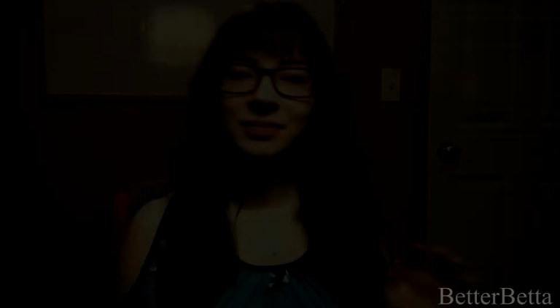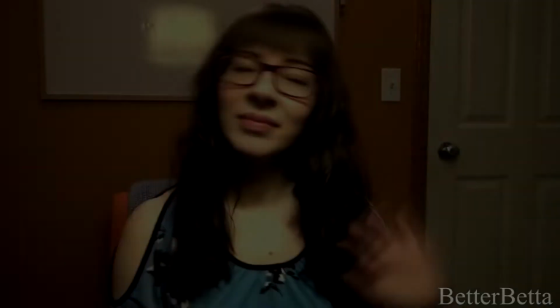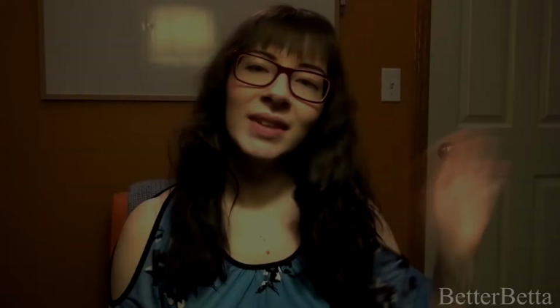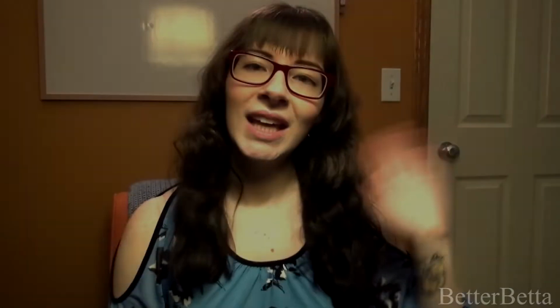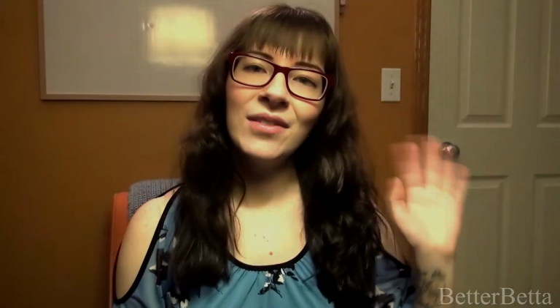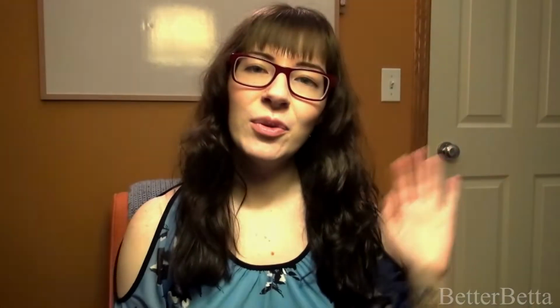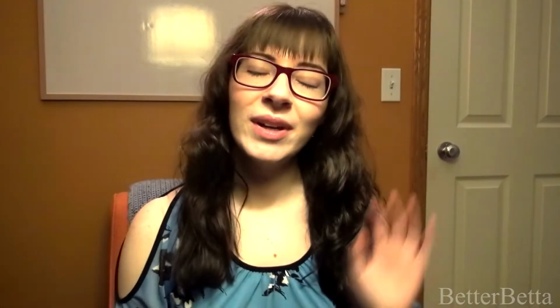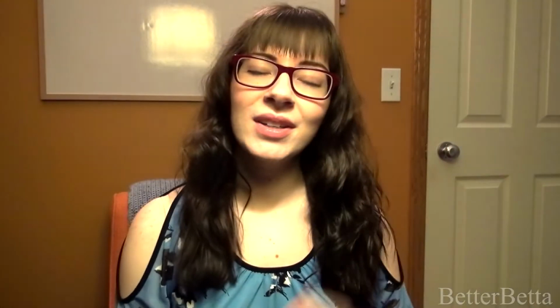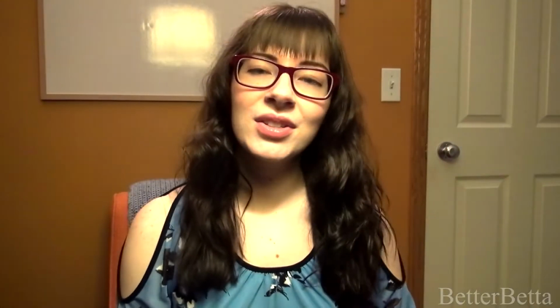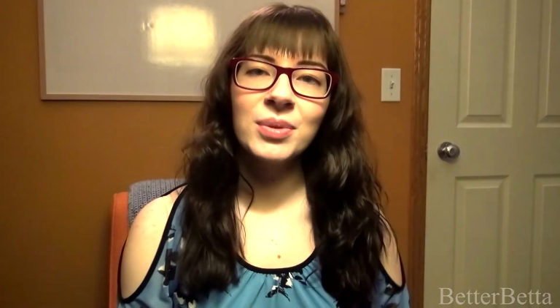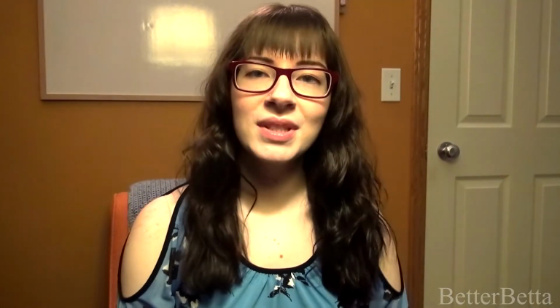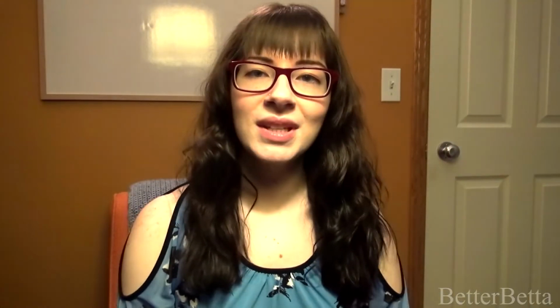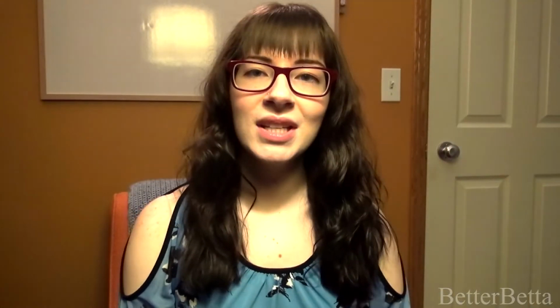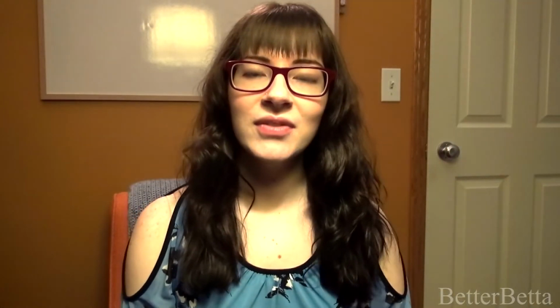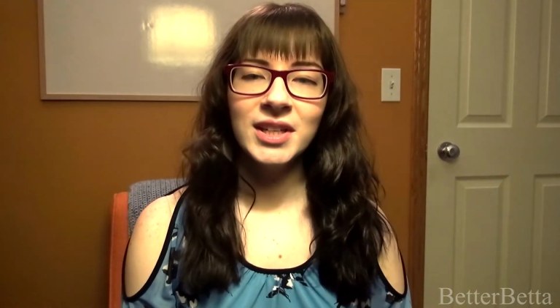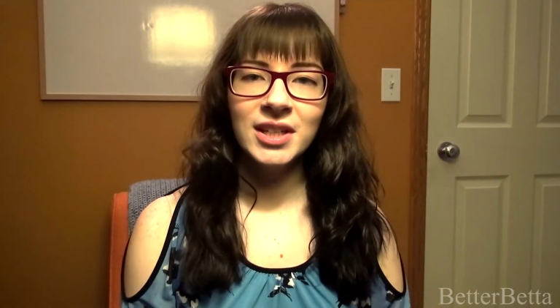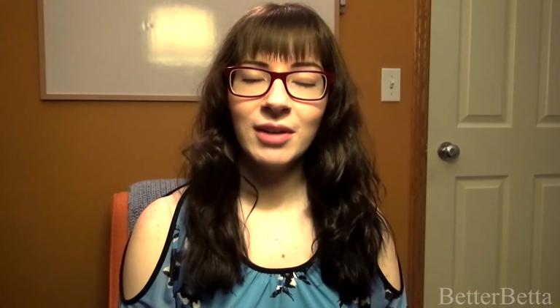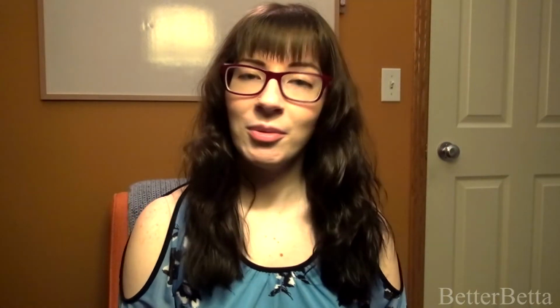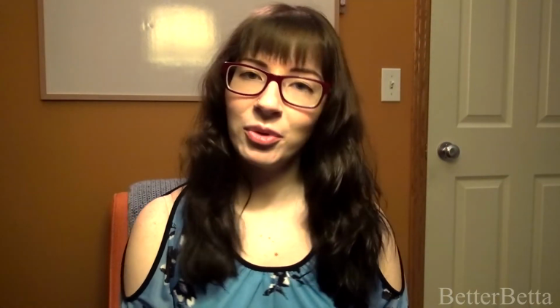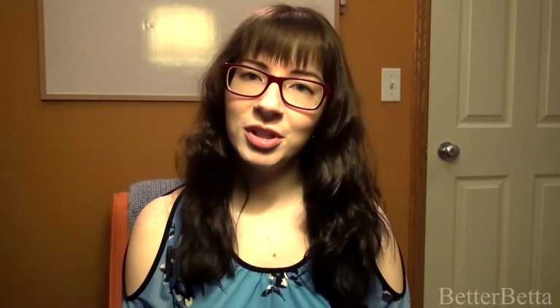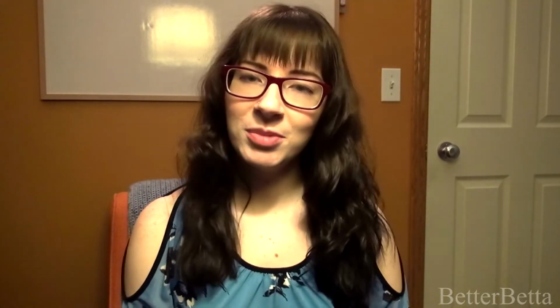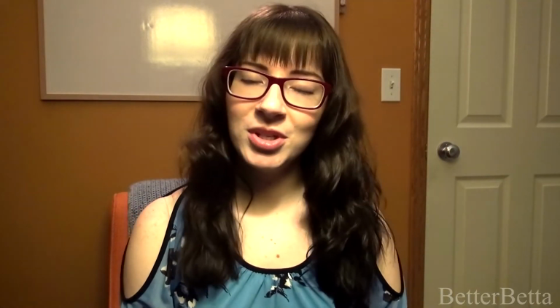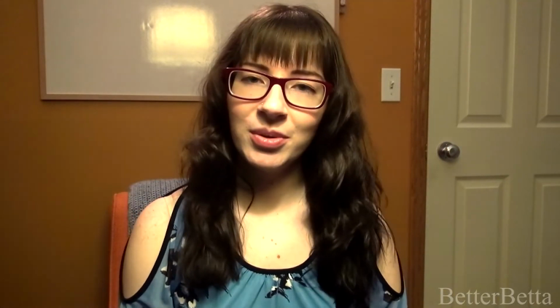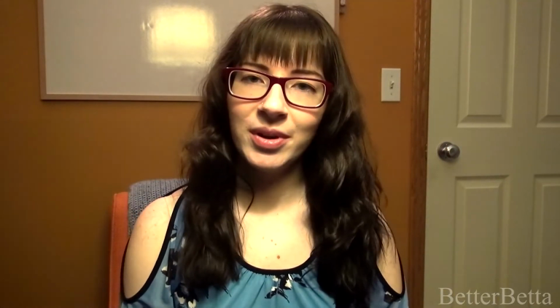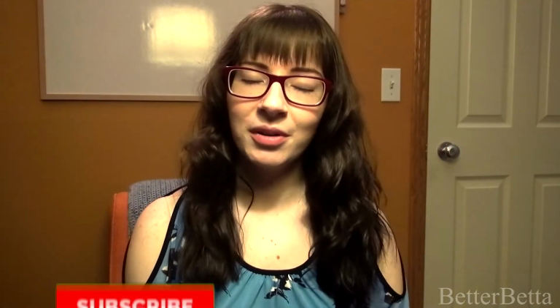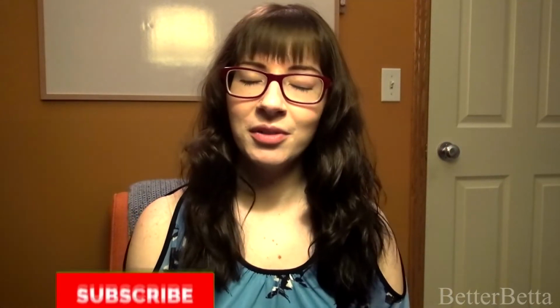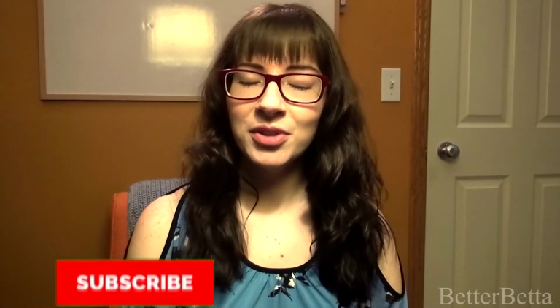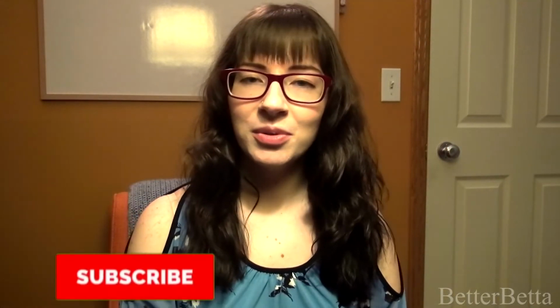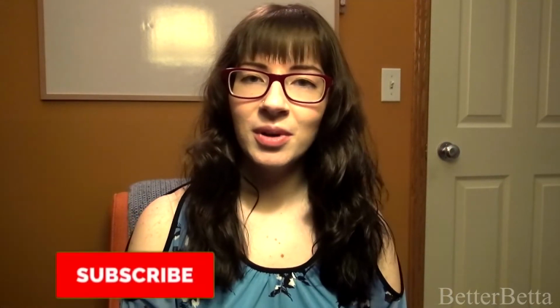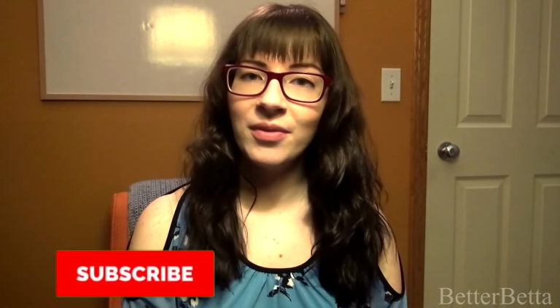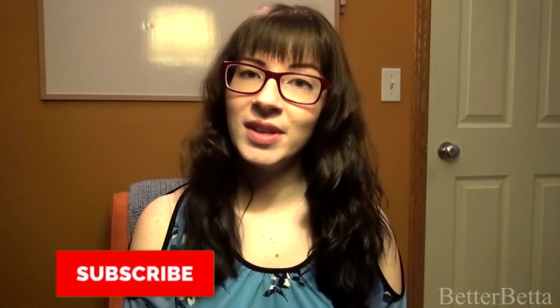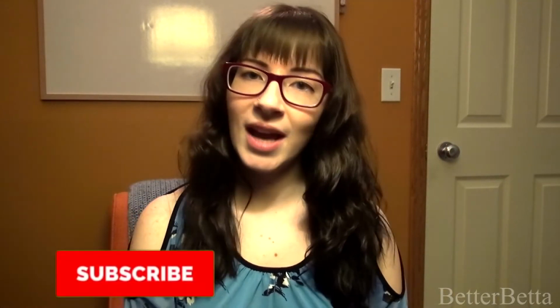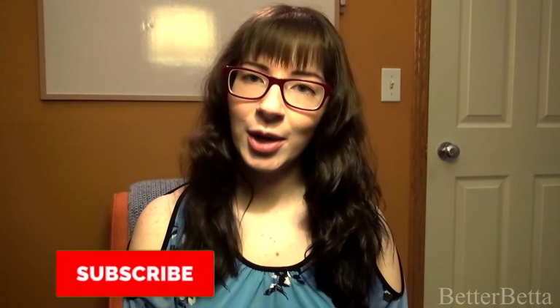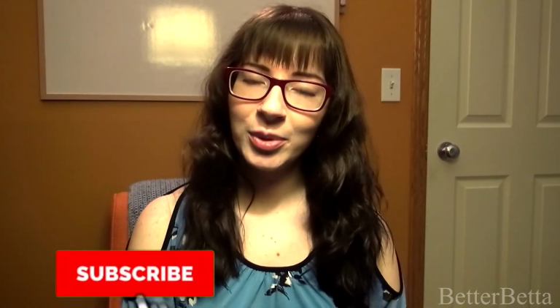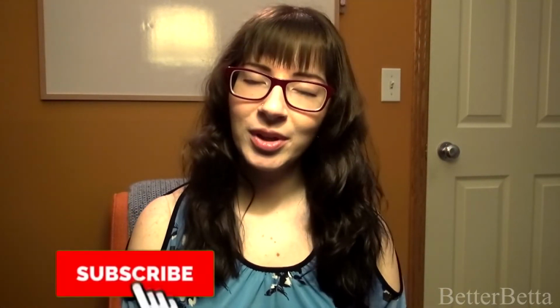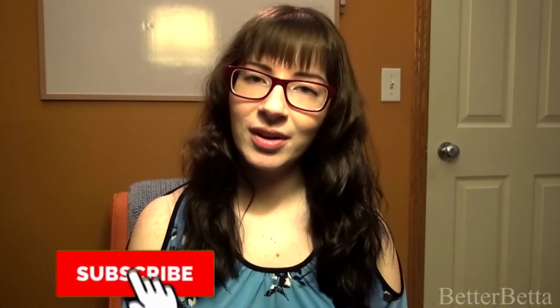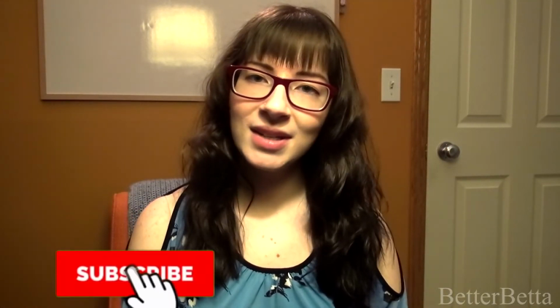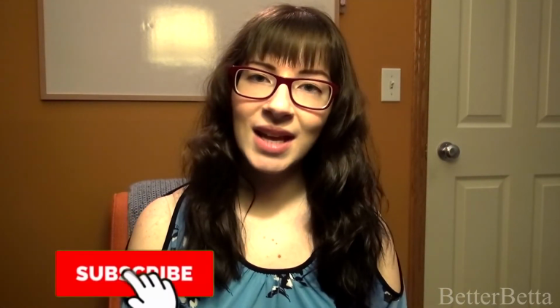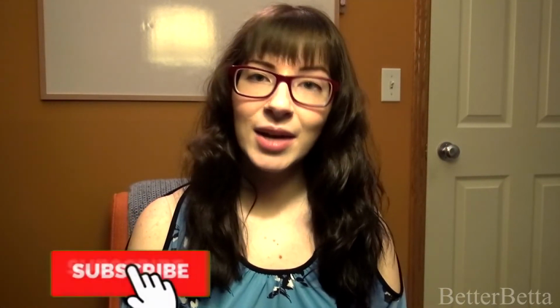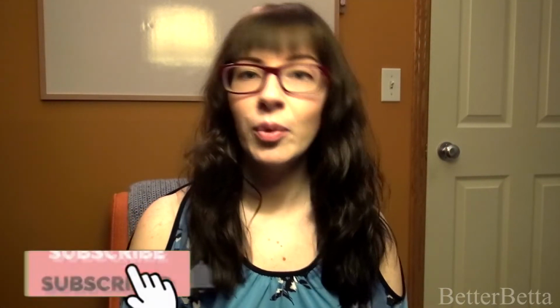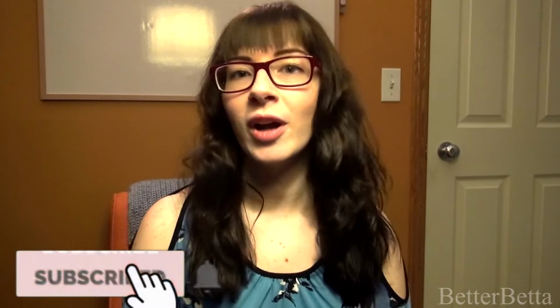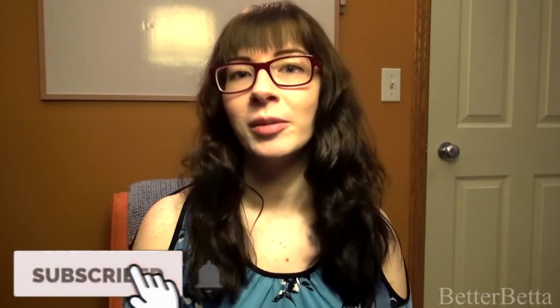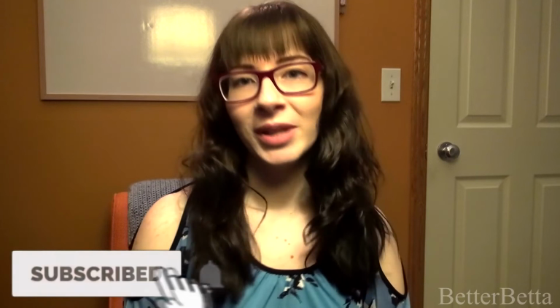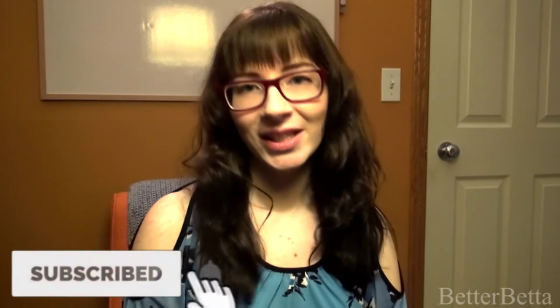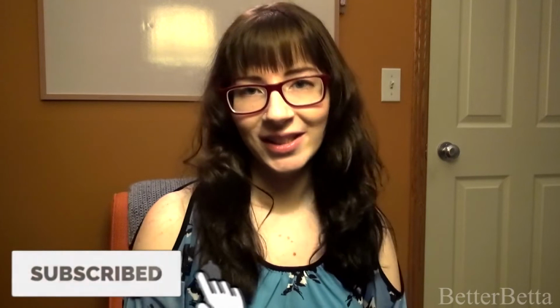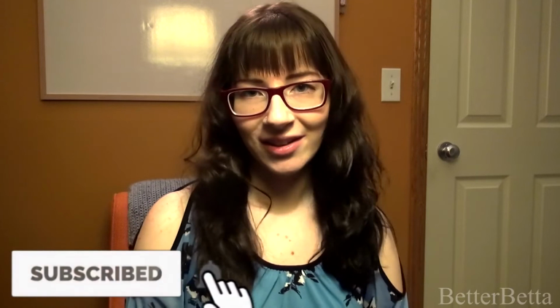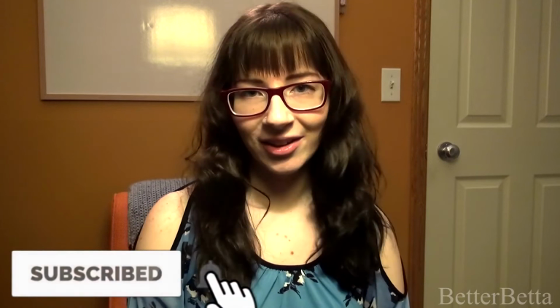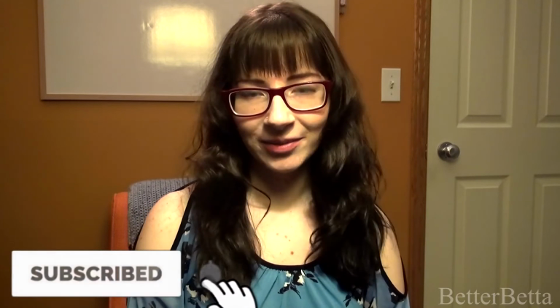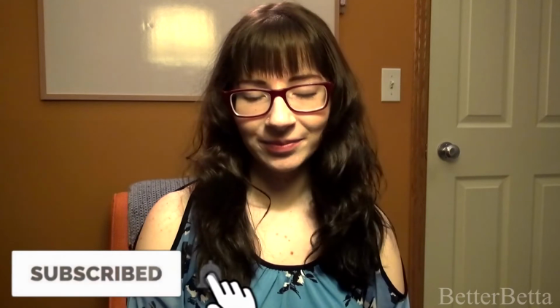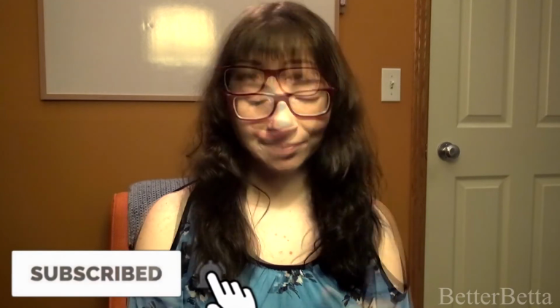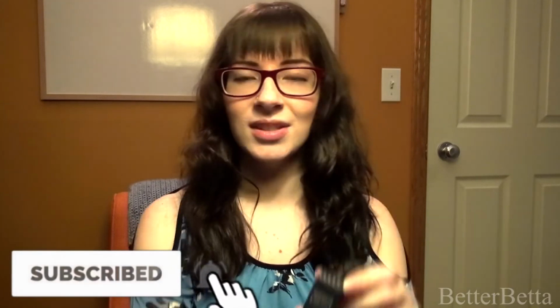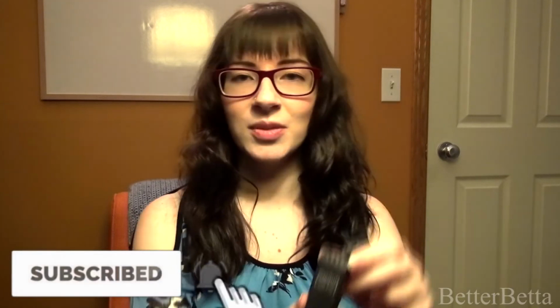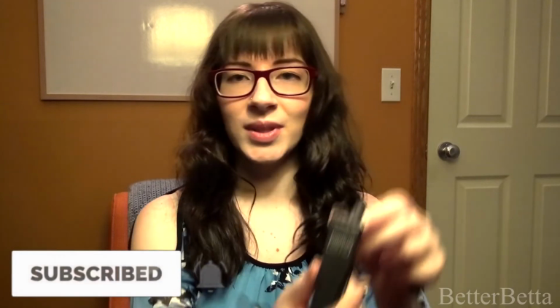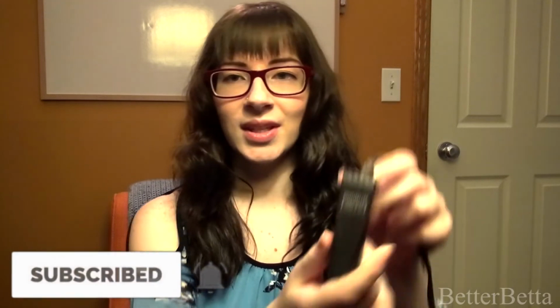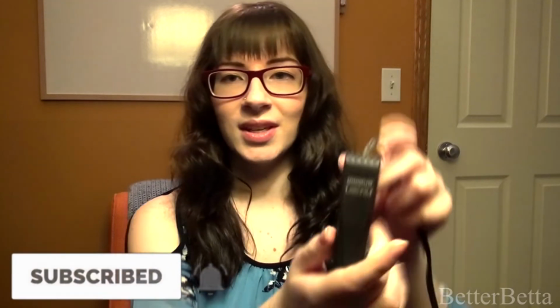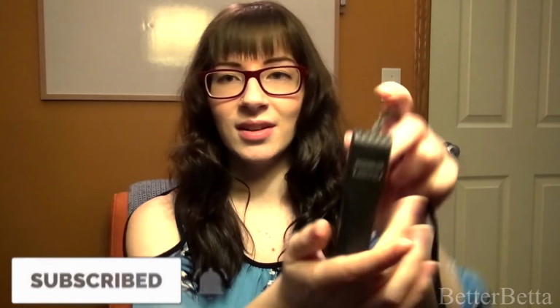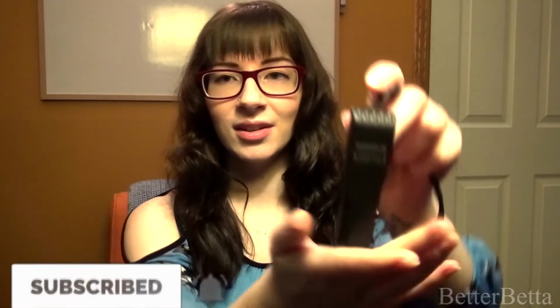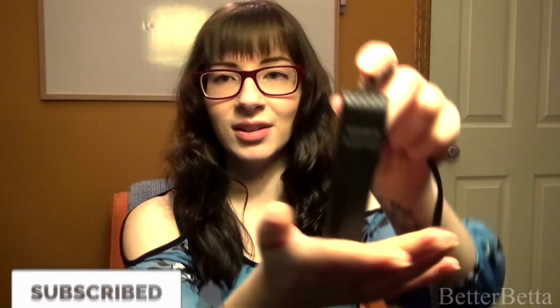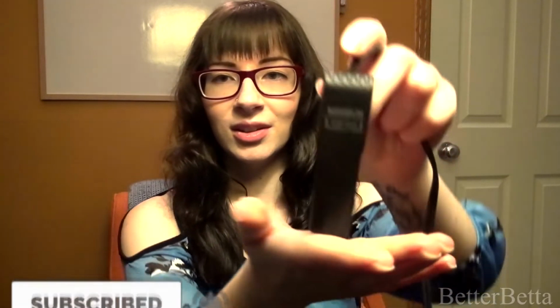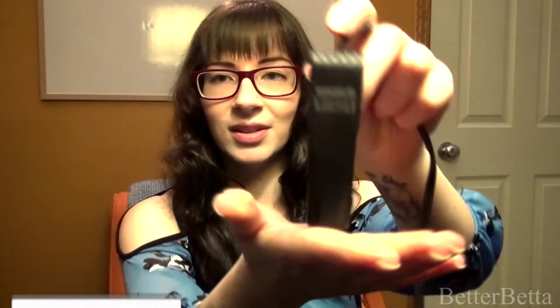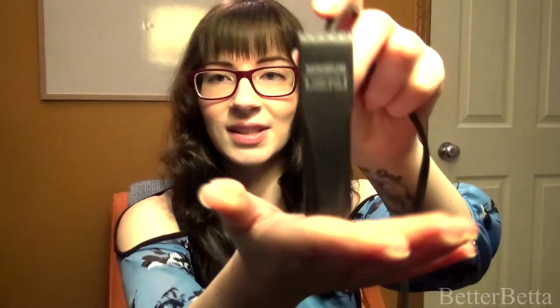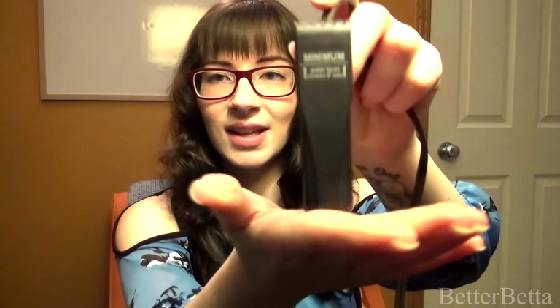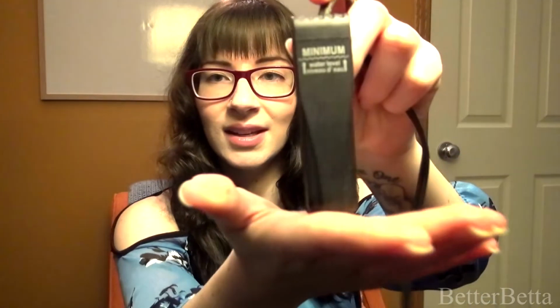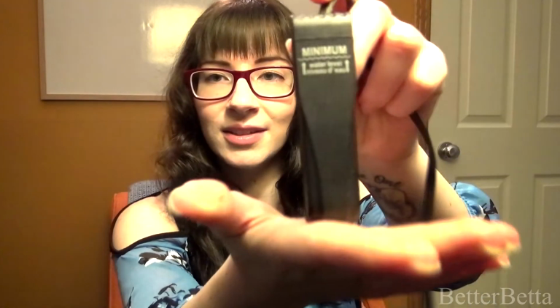Hey everyone, so in today's video I'm going to be doing a review of the Aquion 10 watt mini heater. This is what the heater looks like.